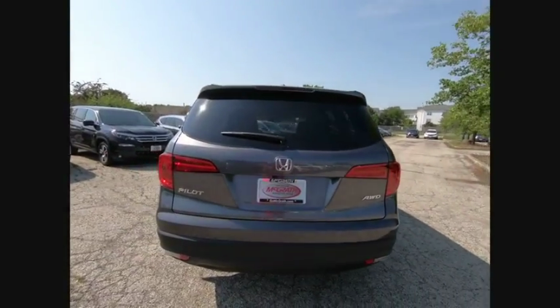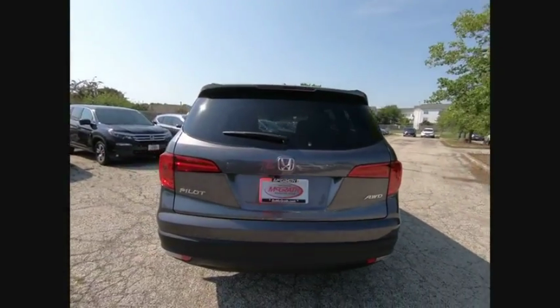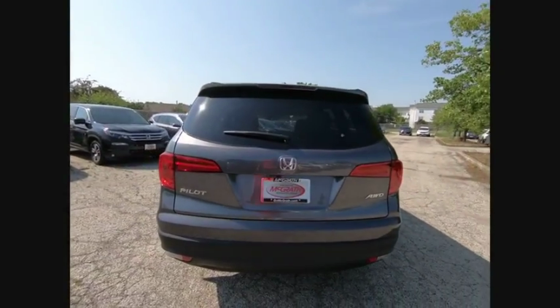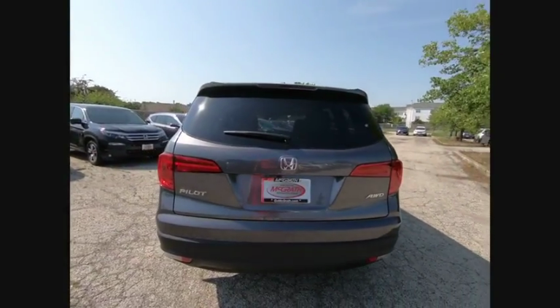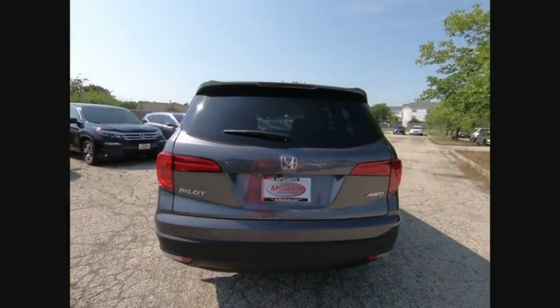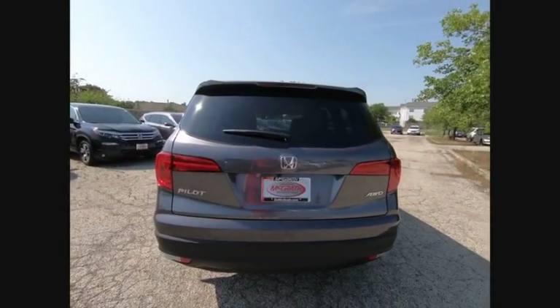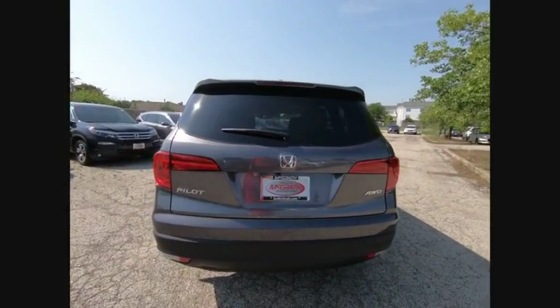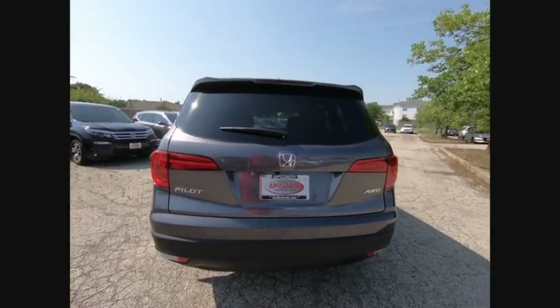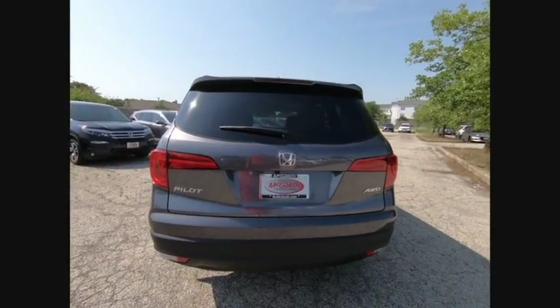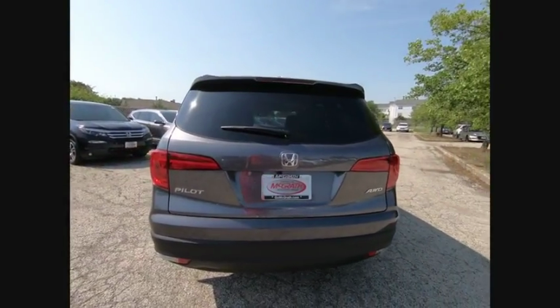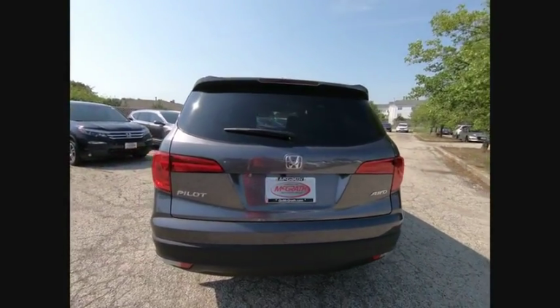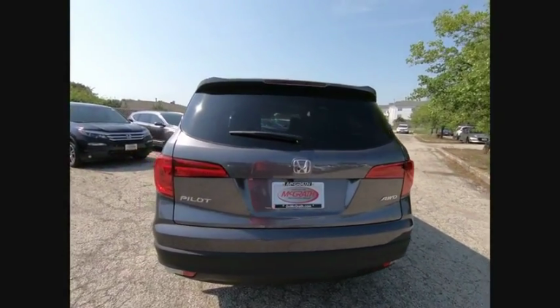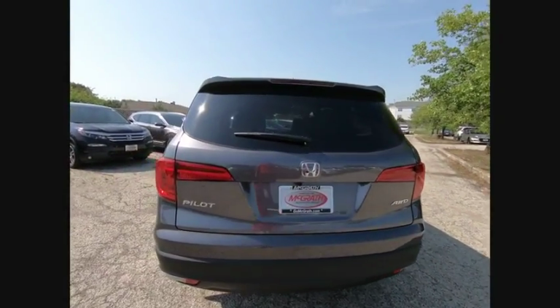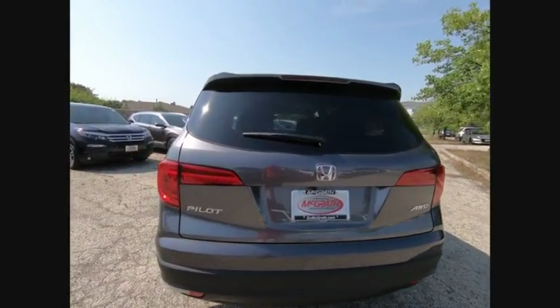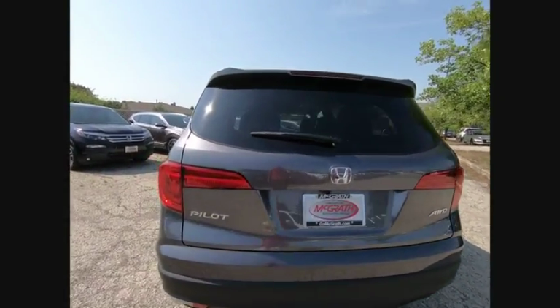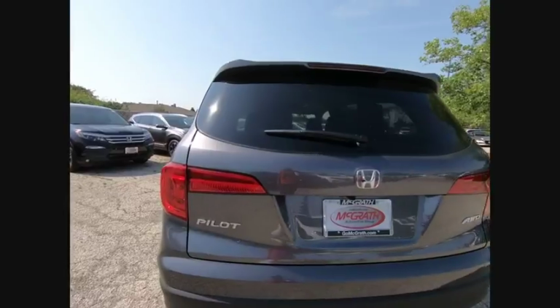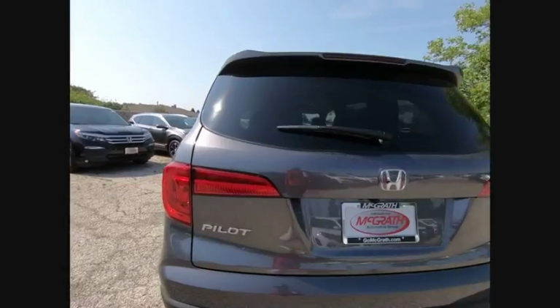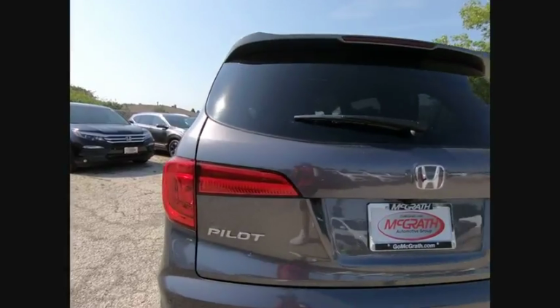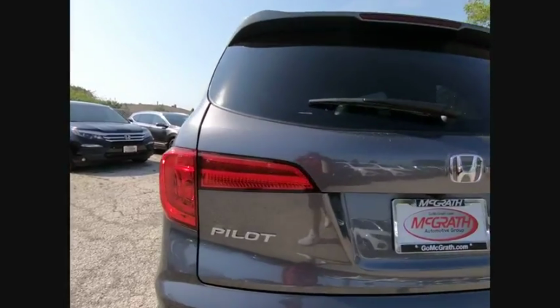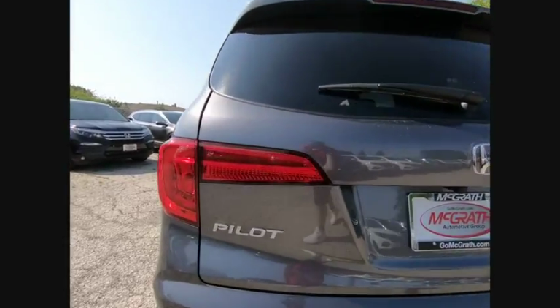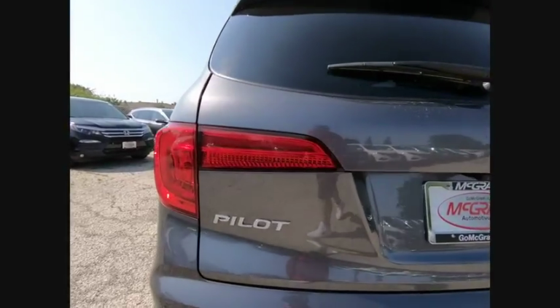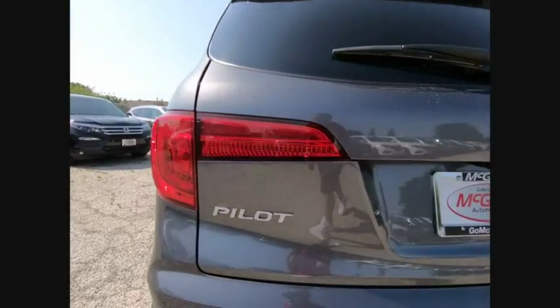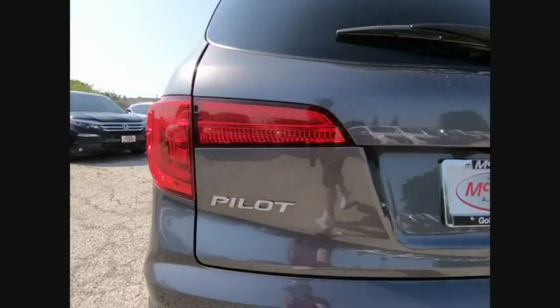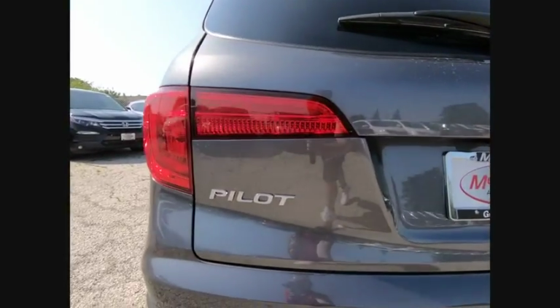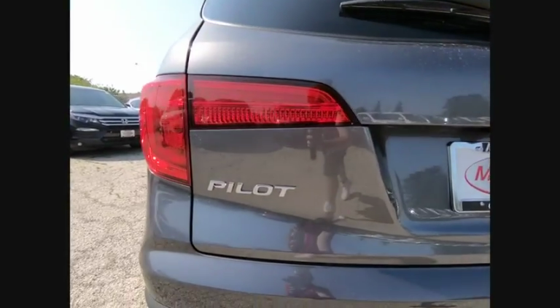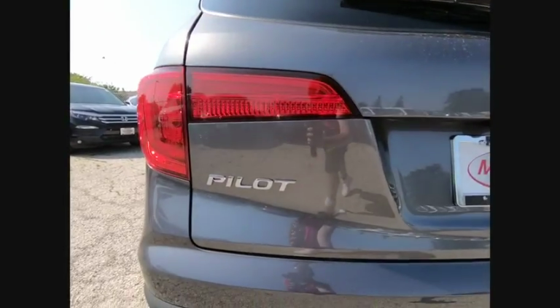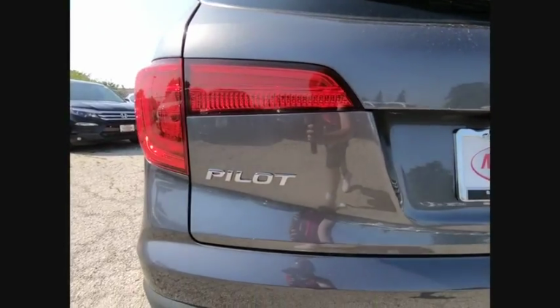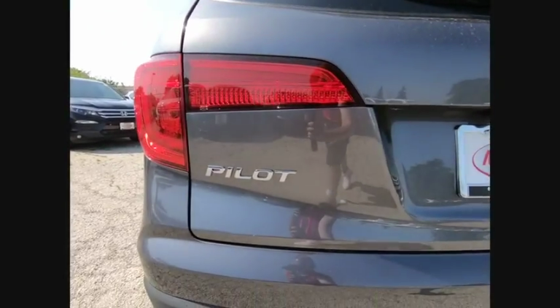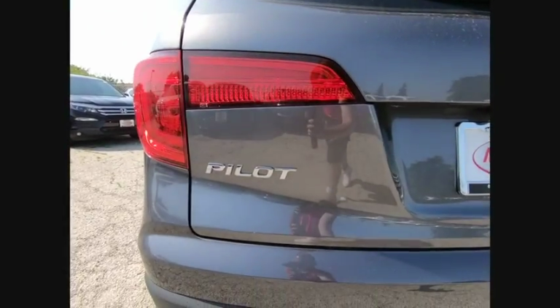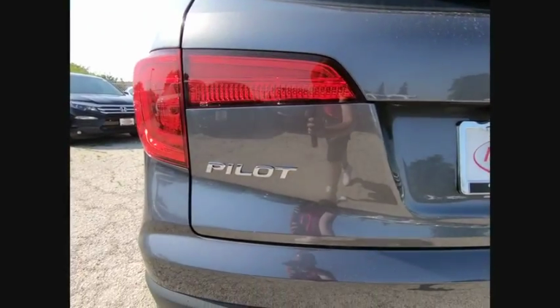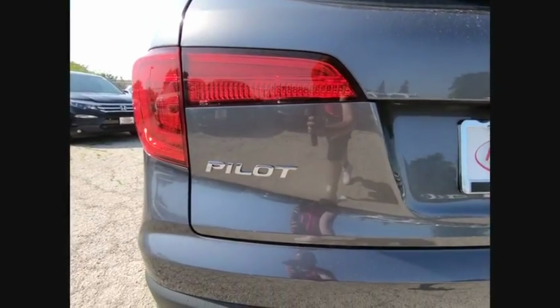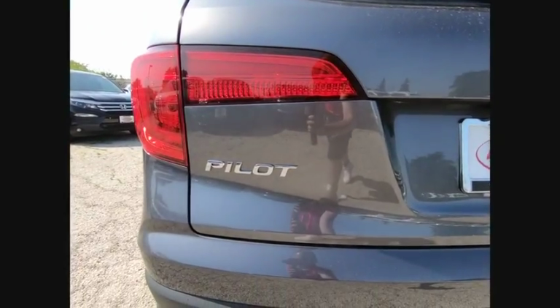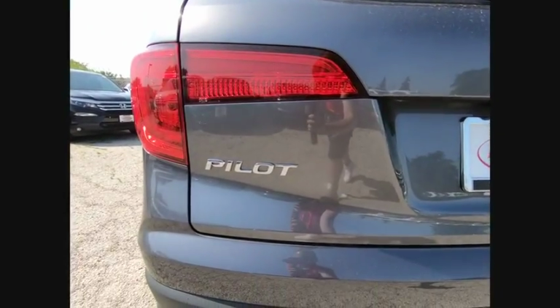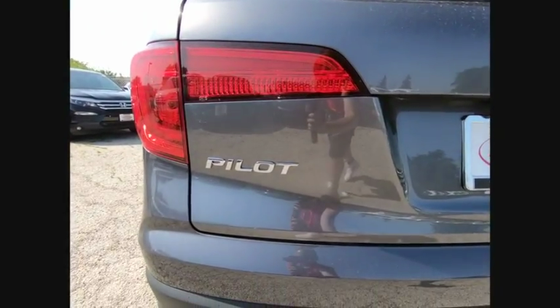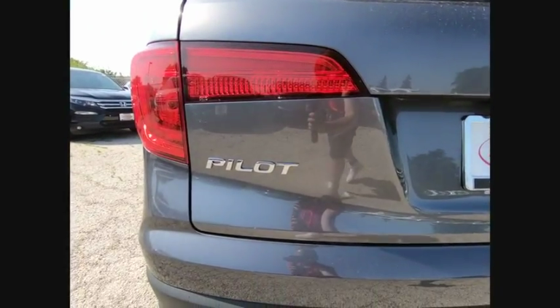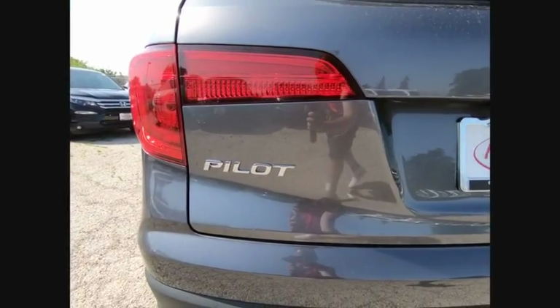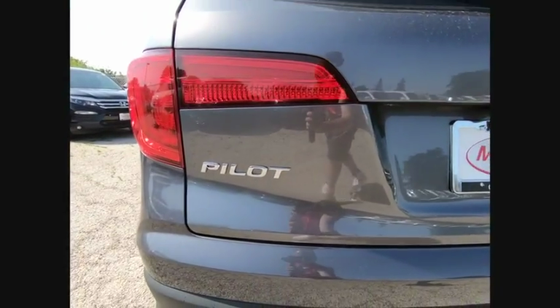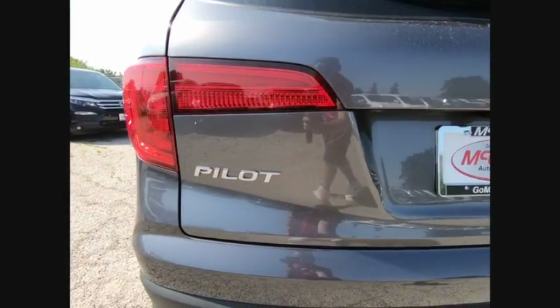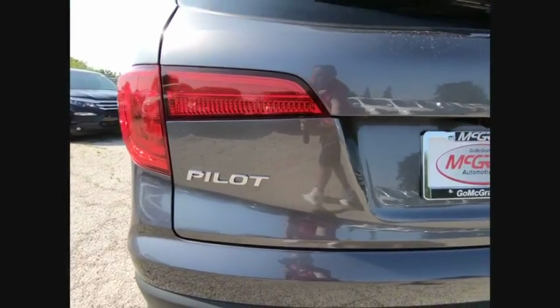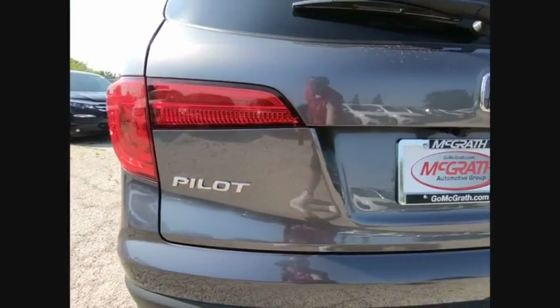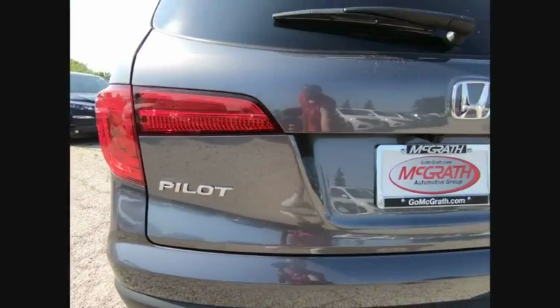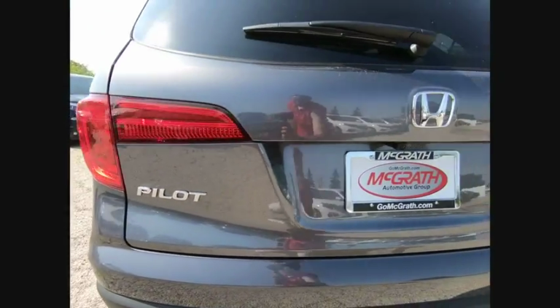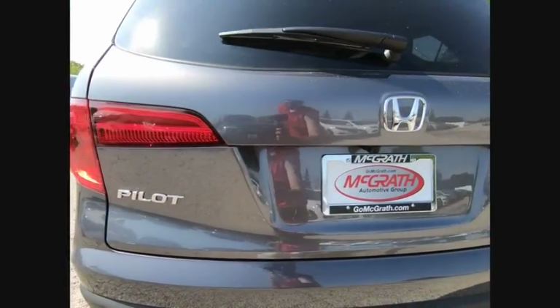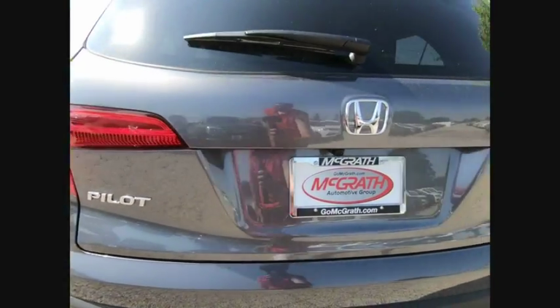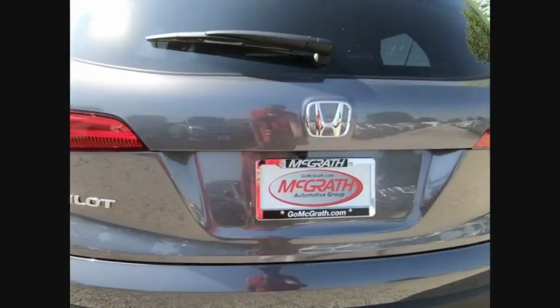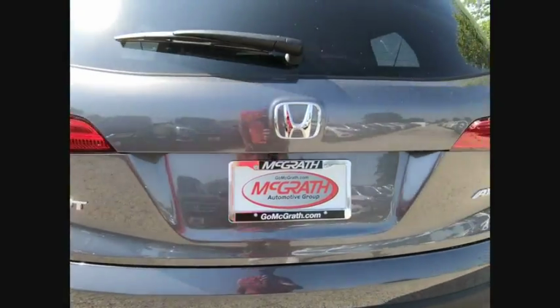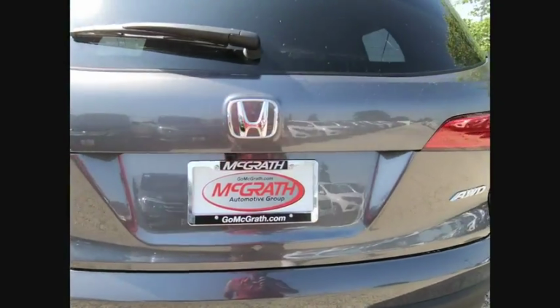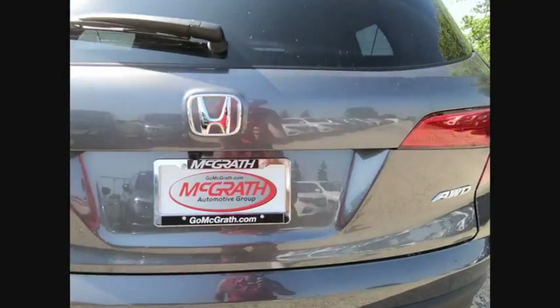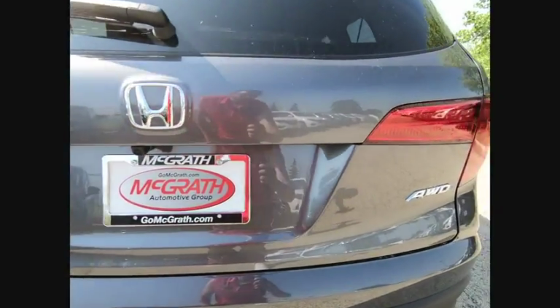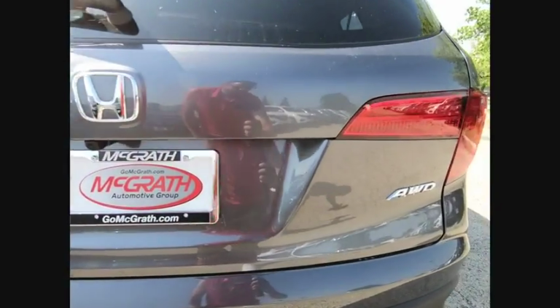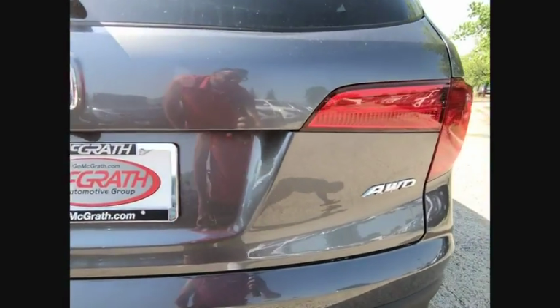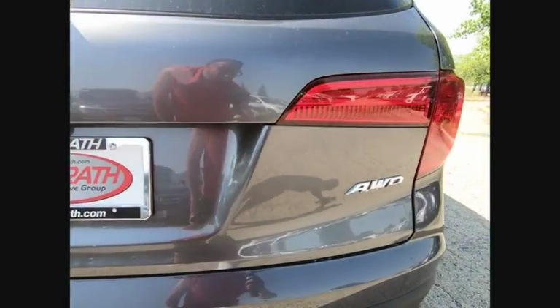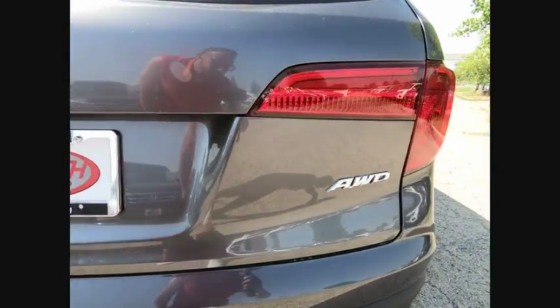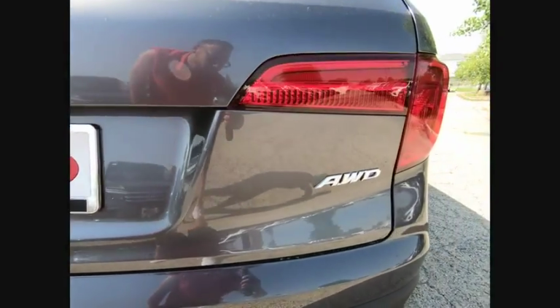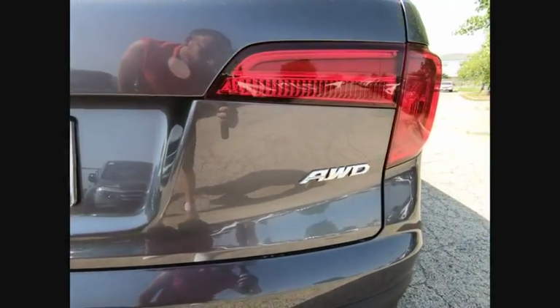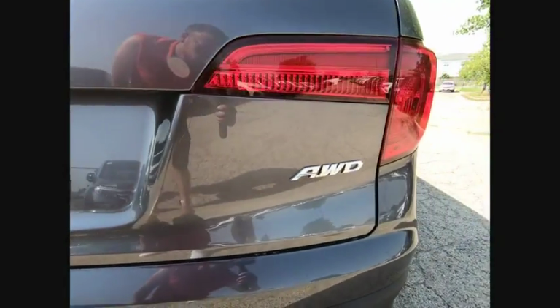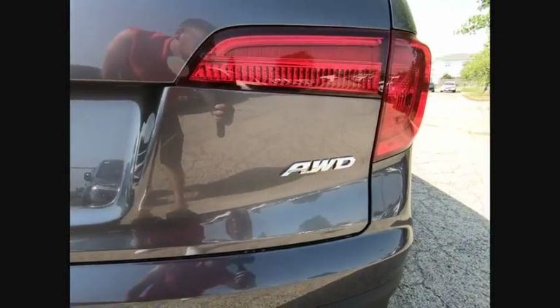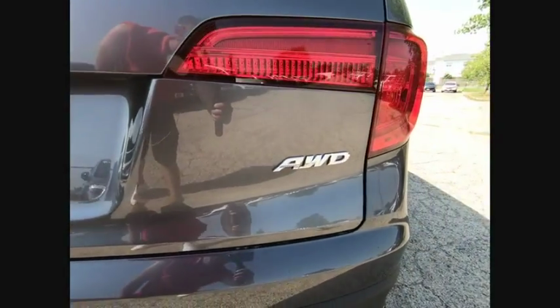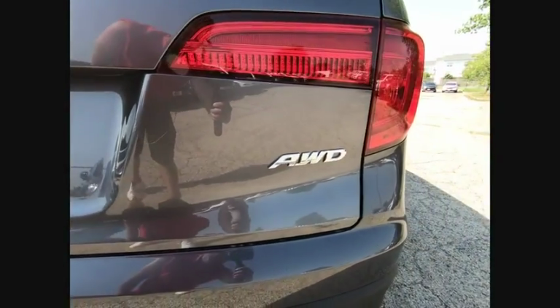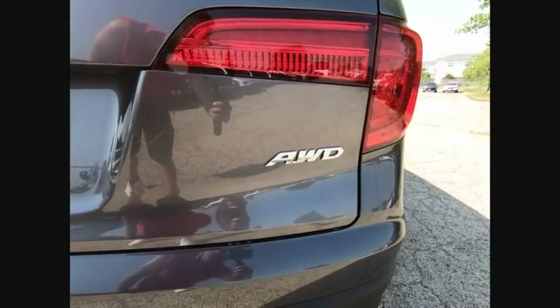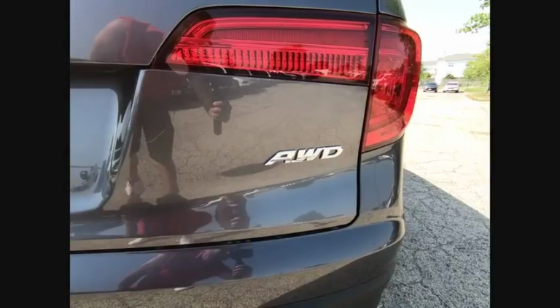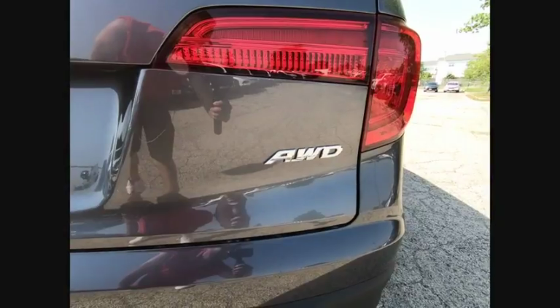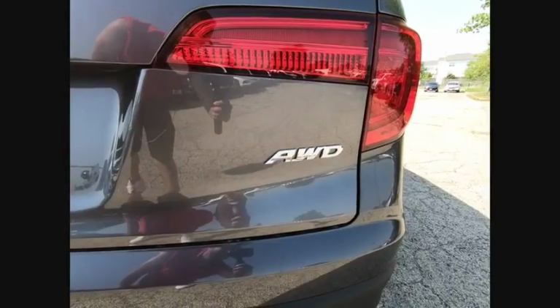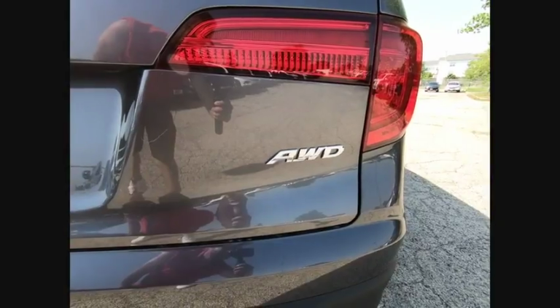Remote engine start. Navigation system. Keyless entry. Power passenger seat. Power lift gate. Steering wheel audio controls.